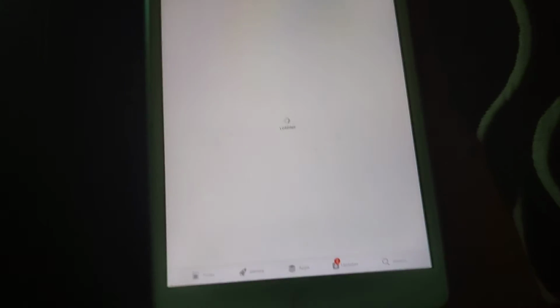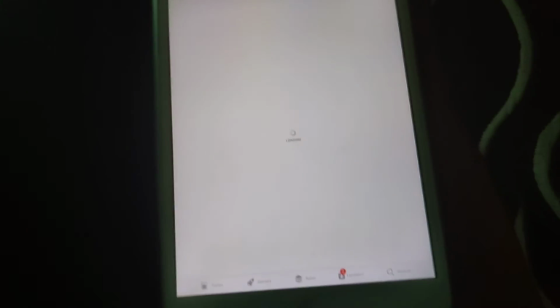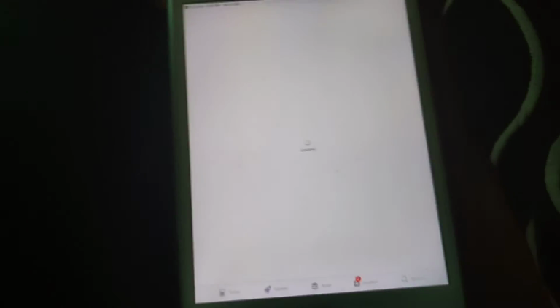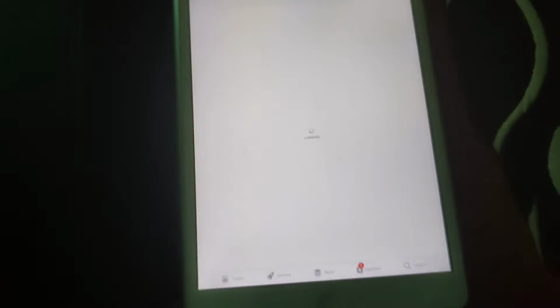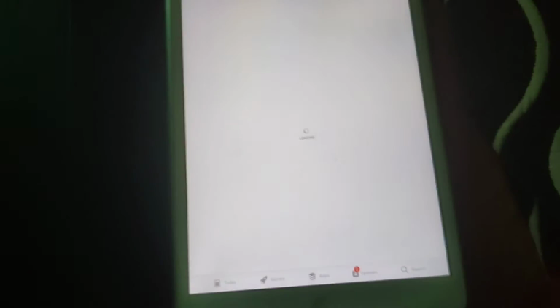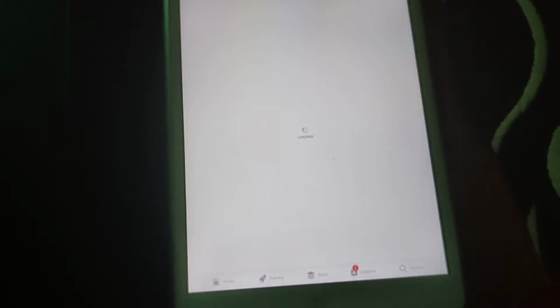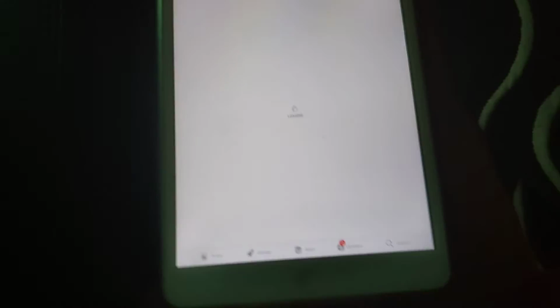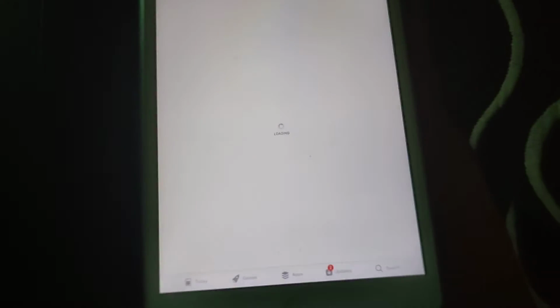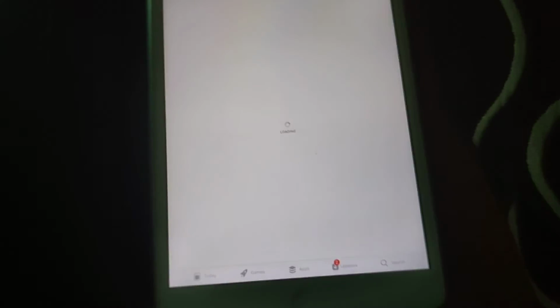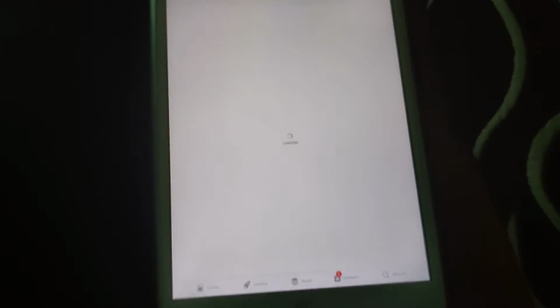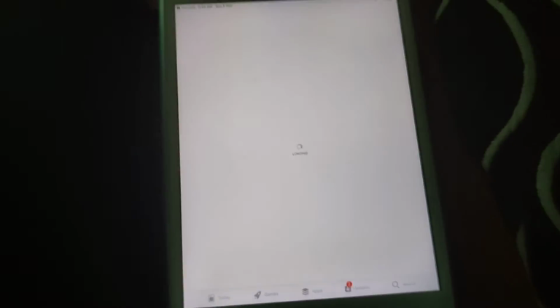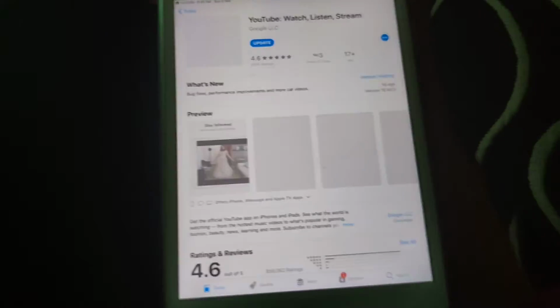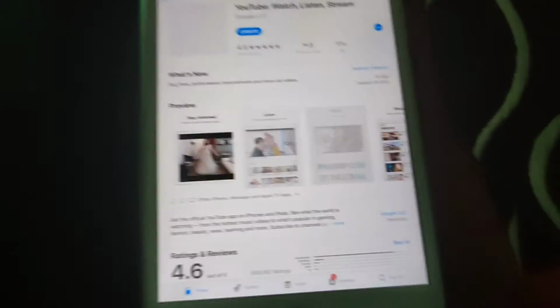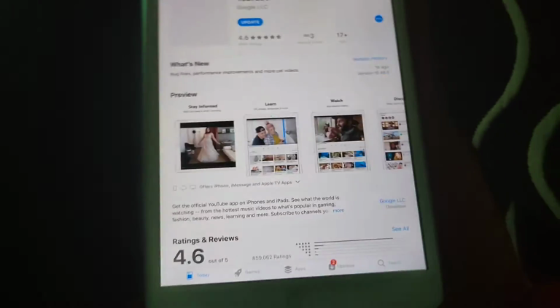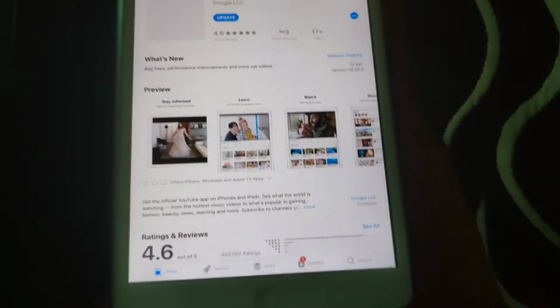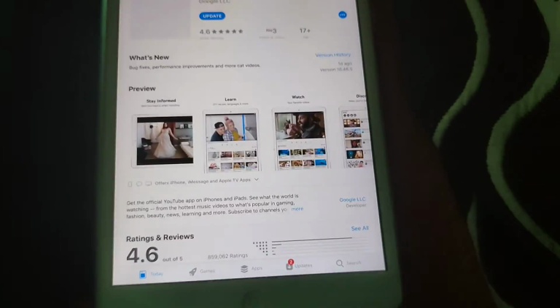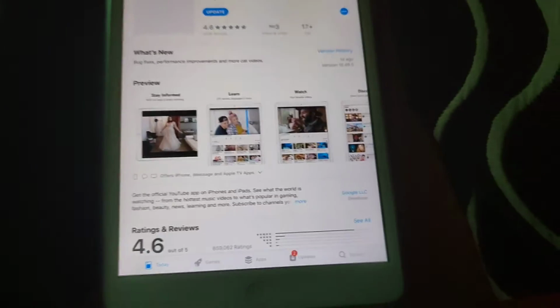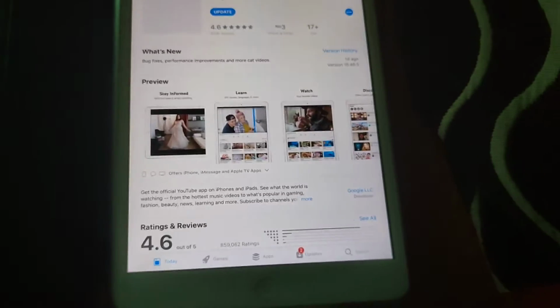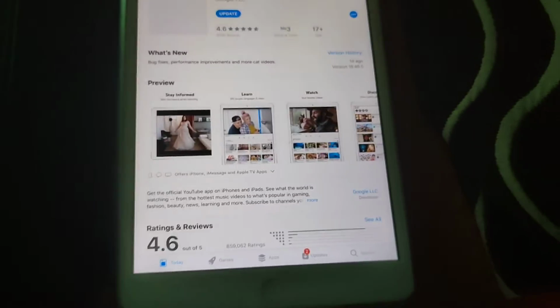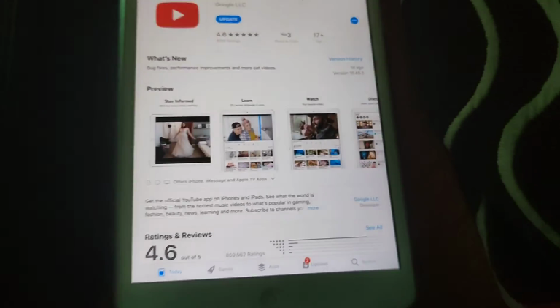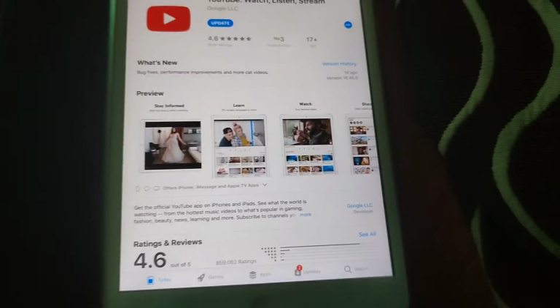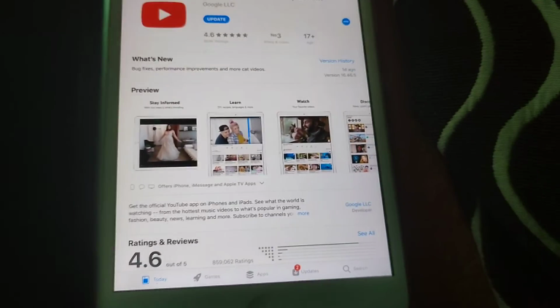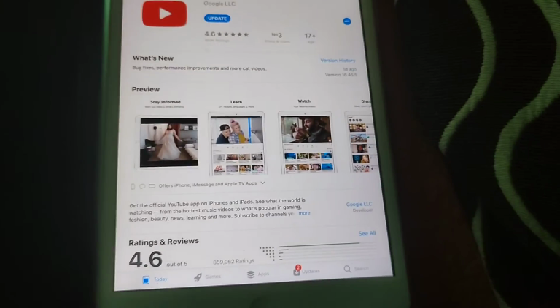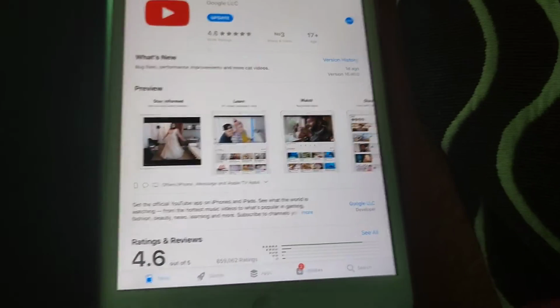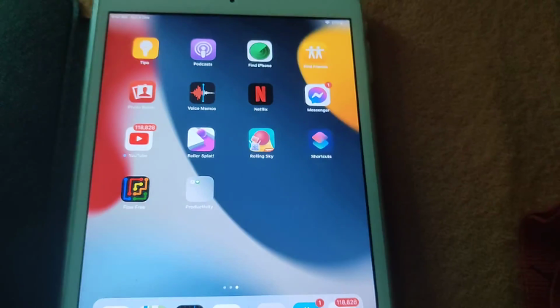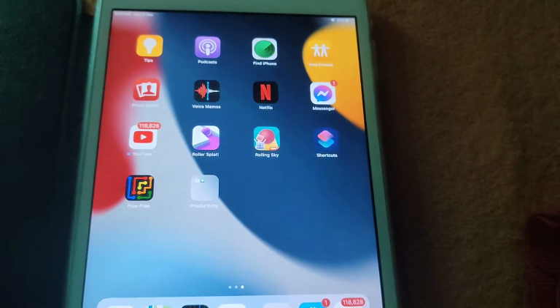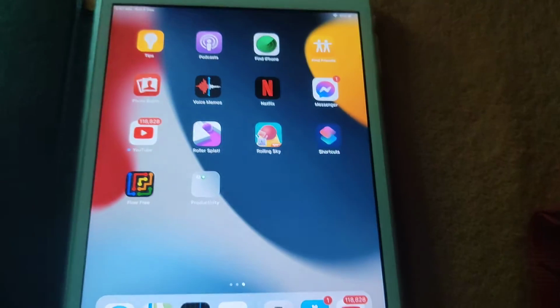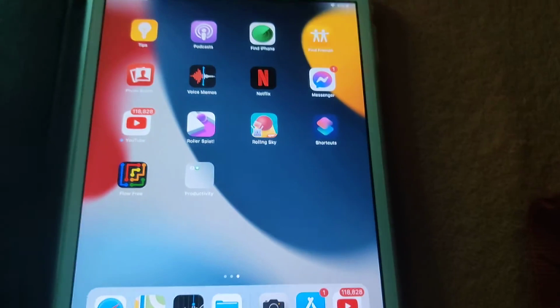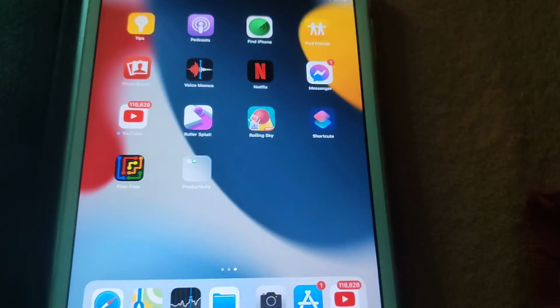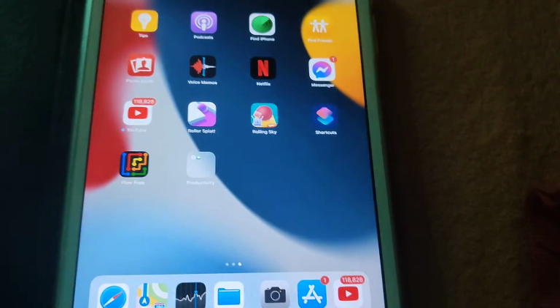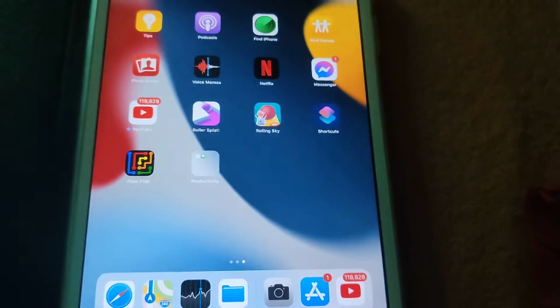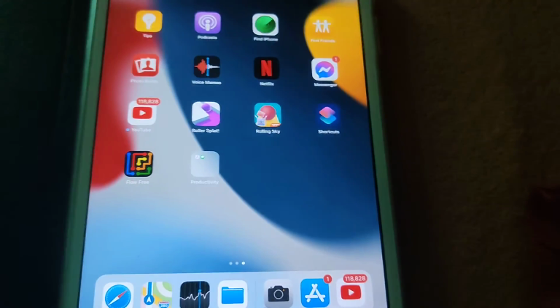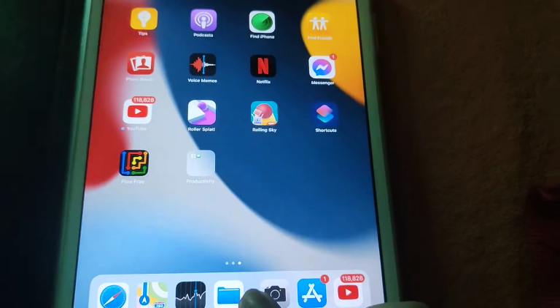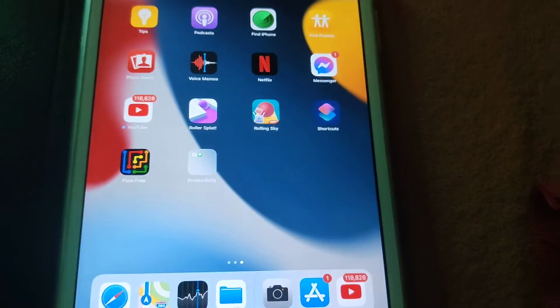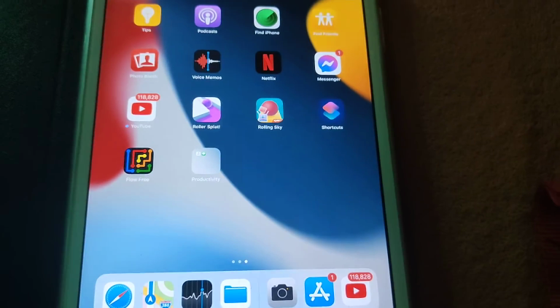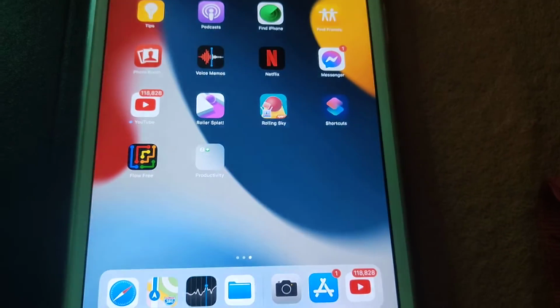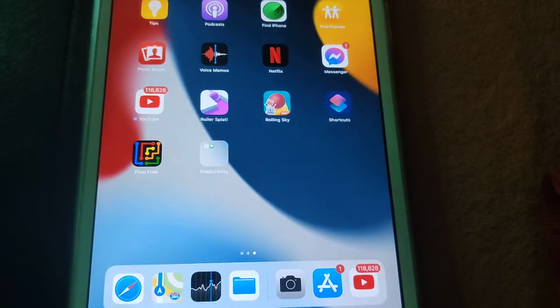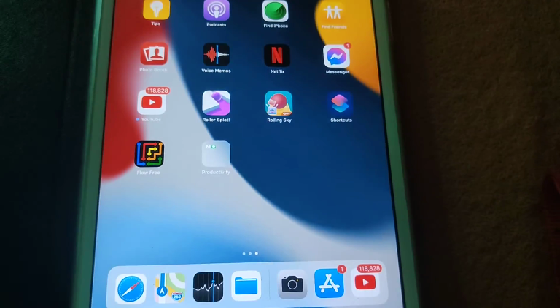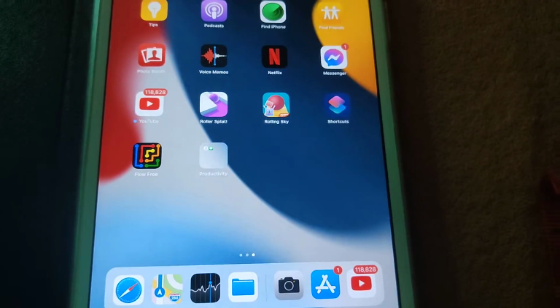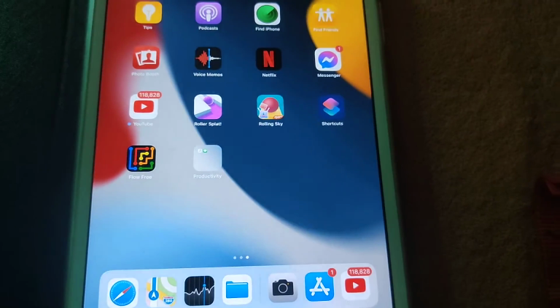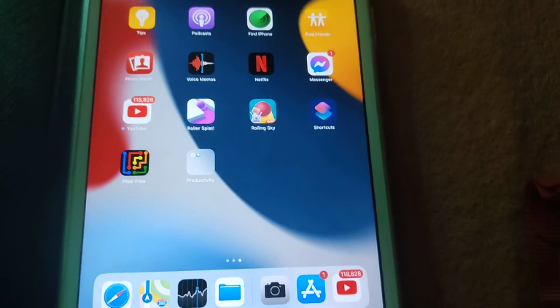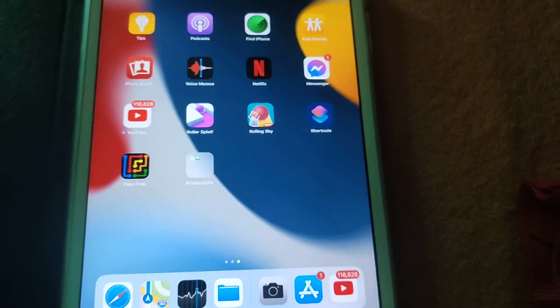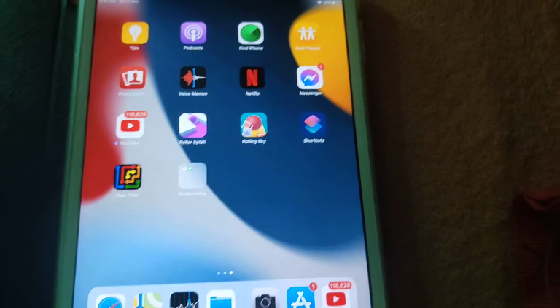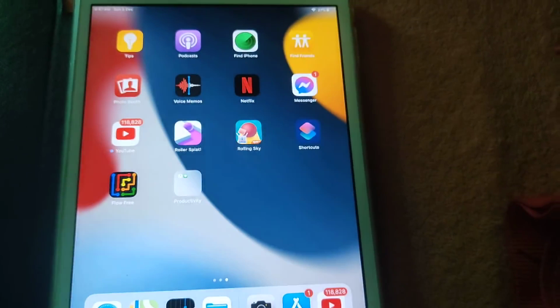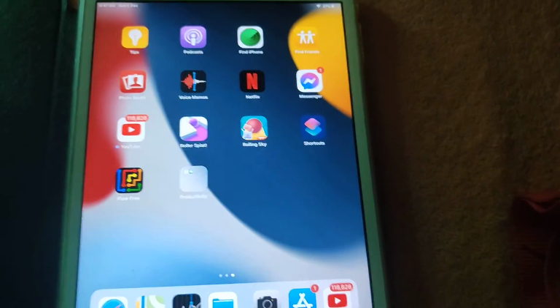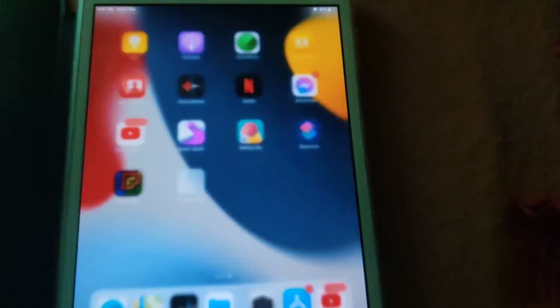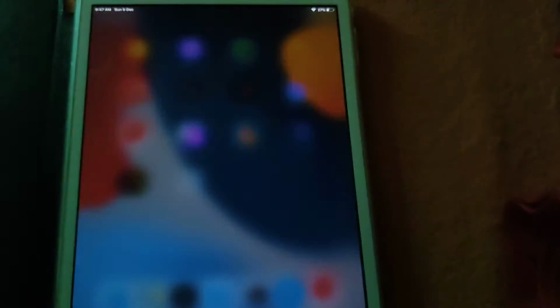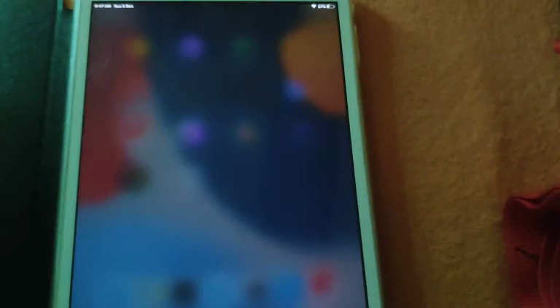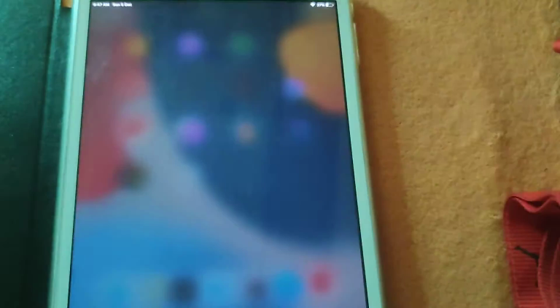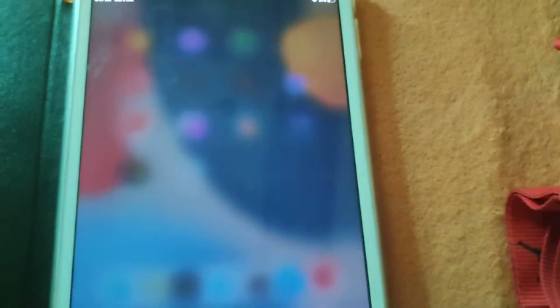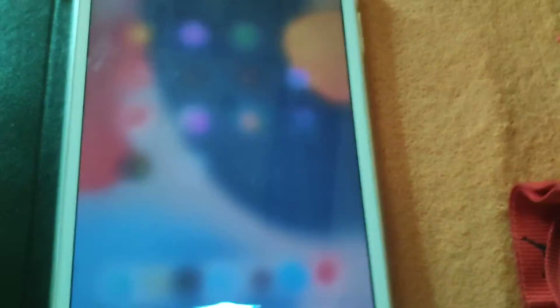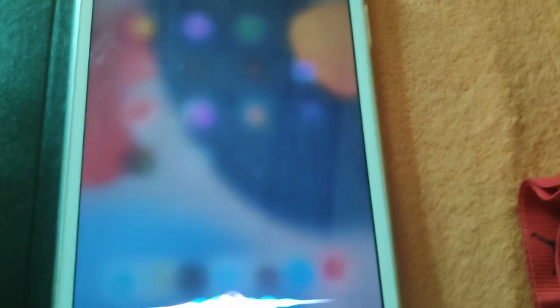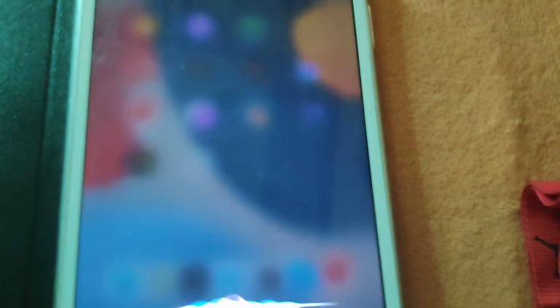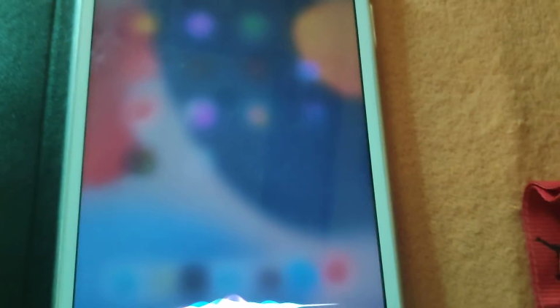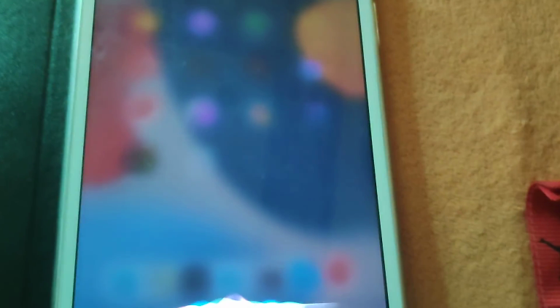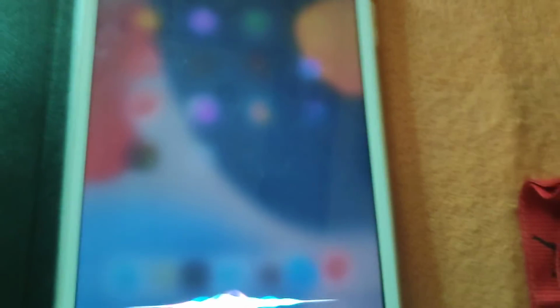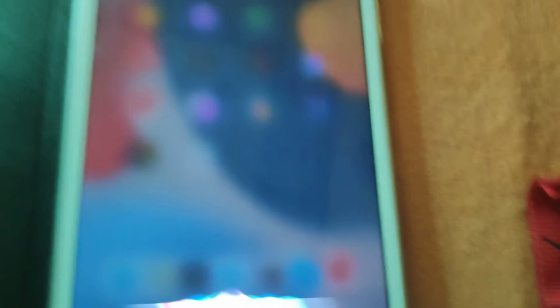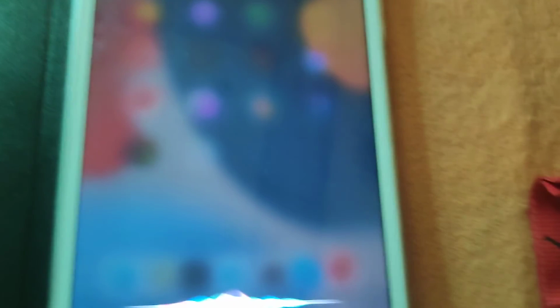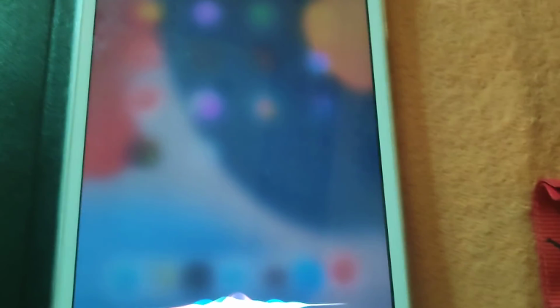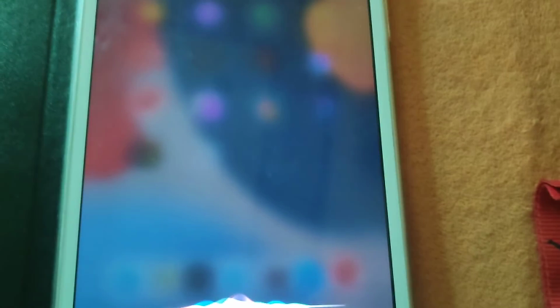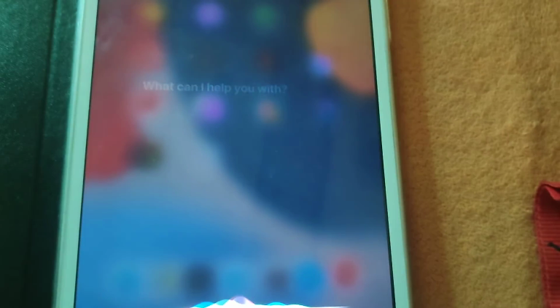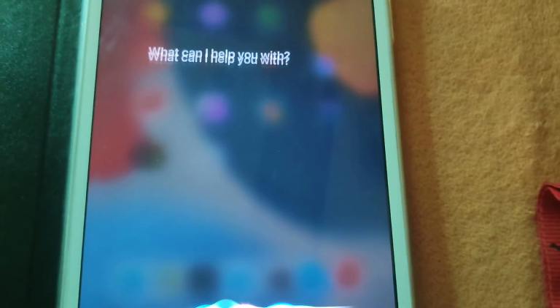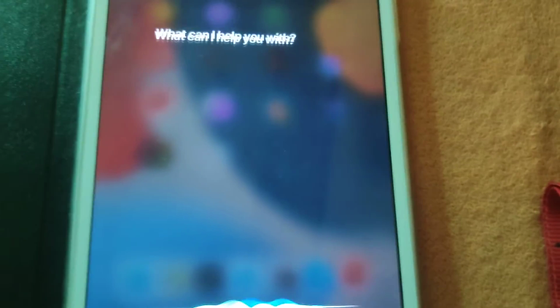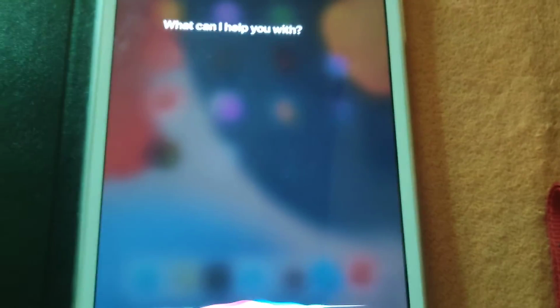Let's open YouTube and see what happens. Open YouTube.